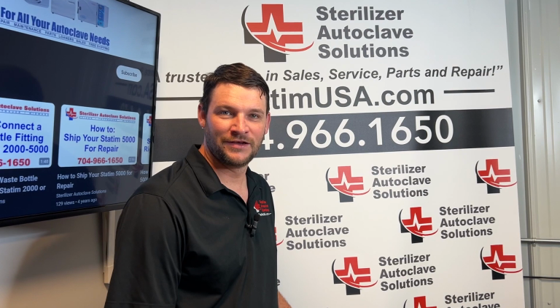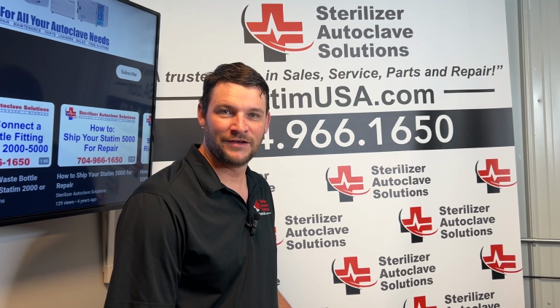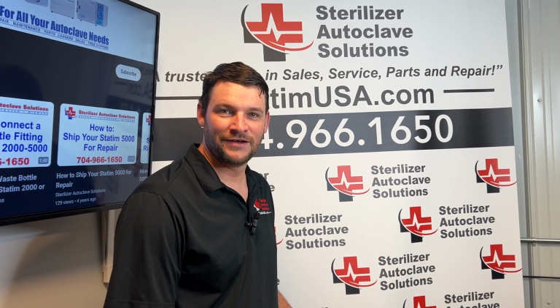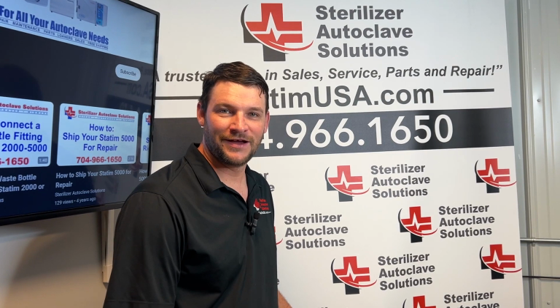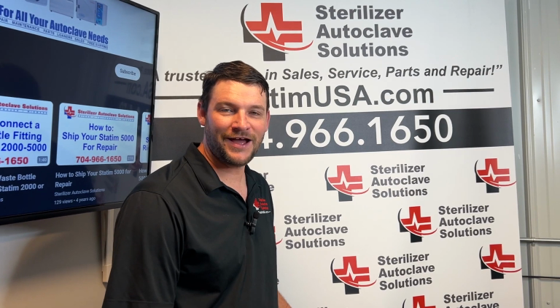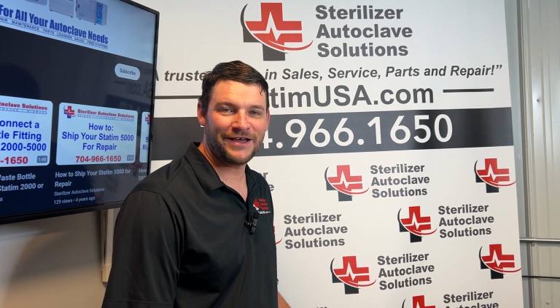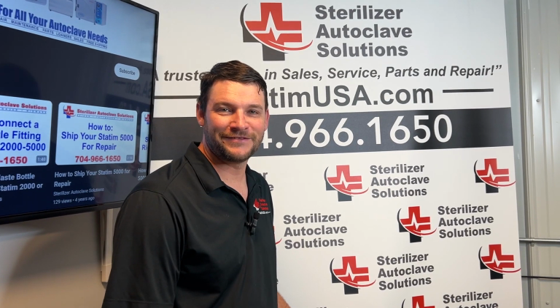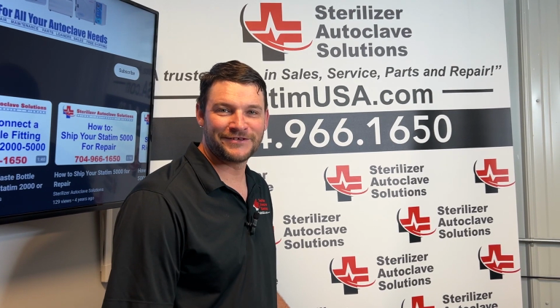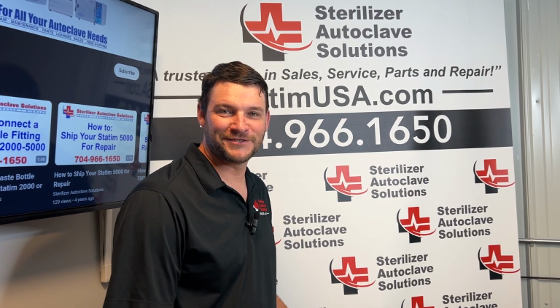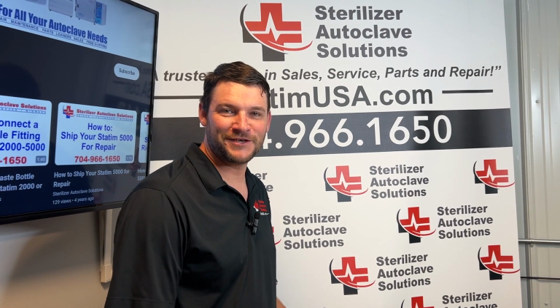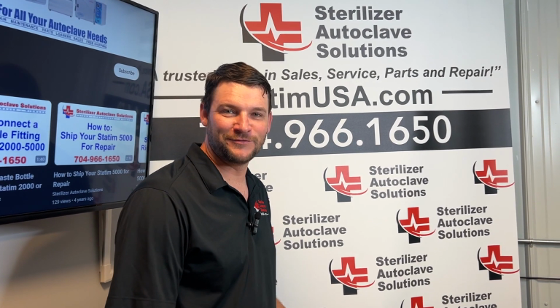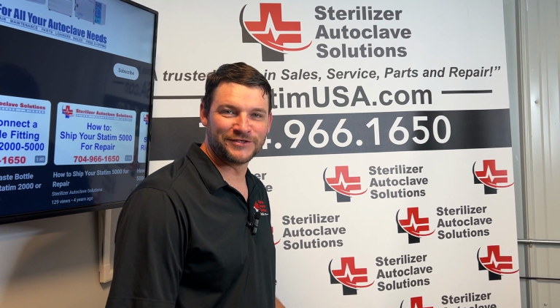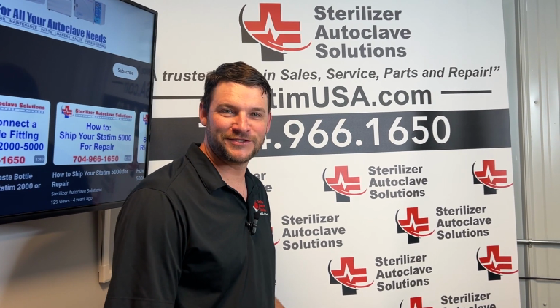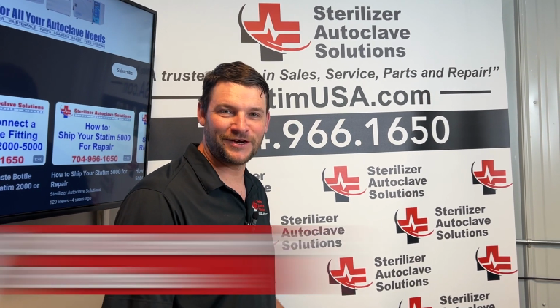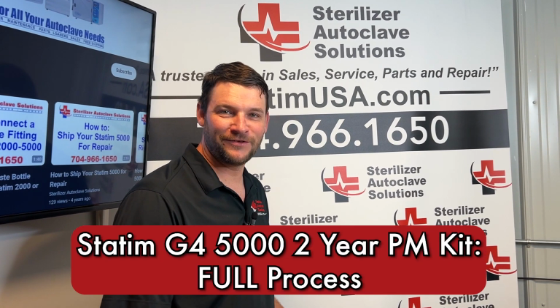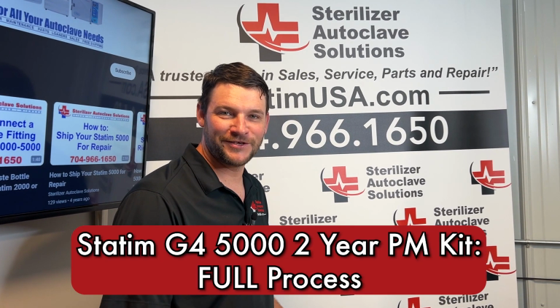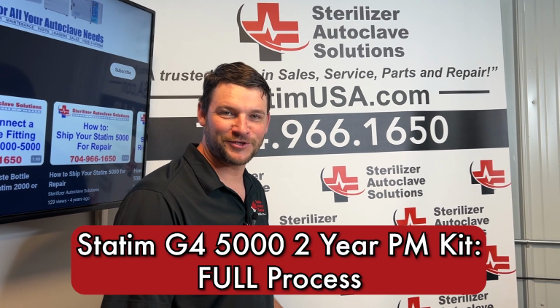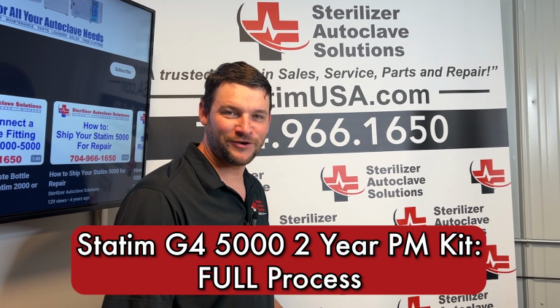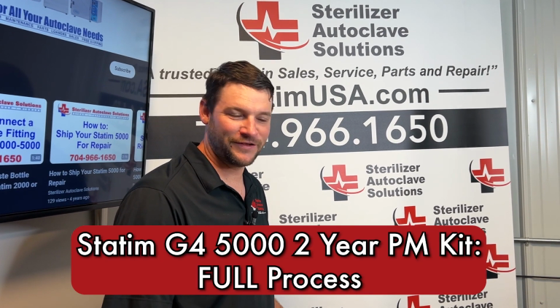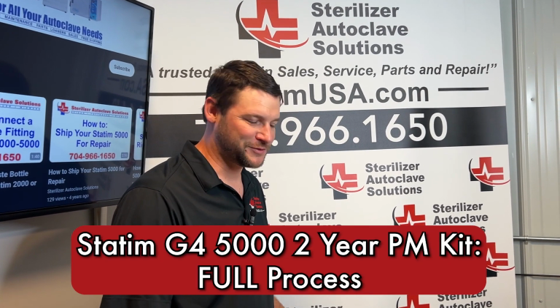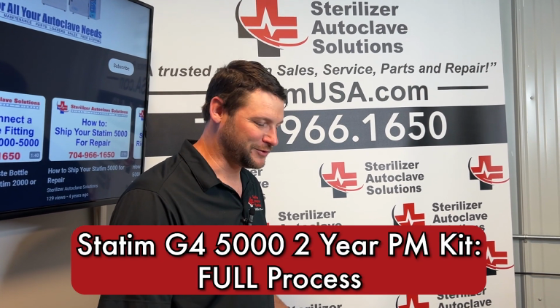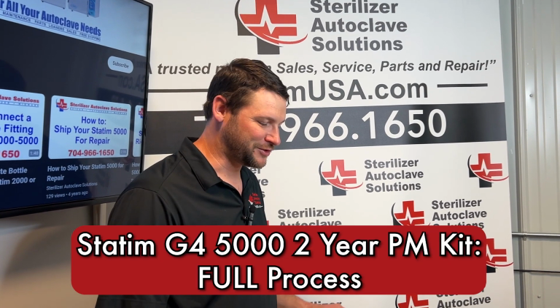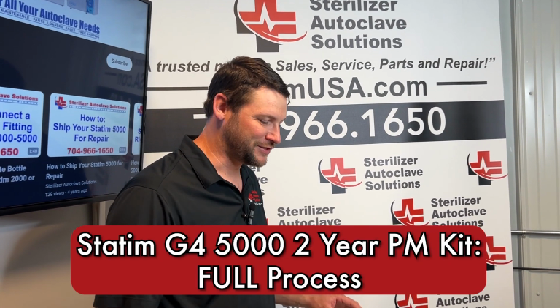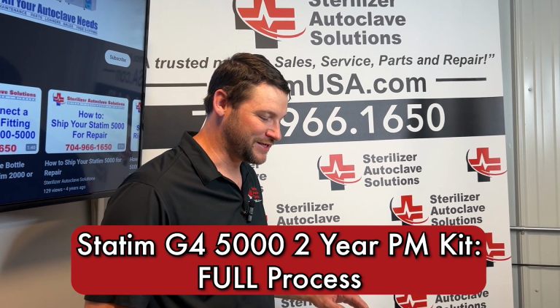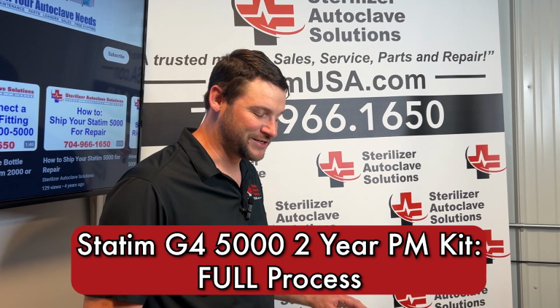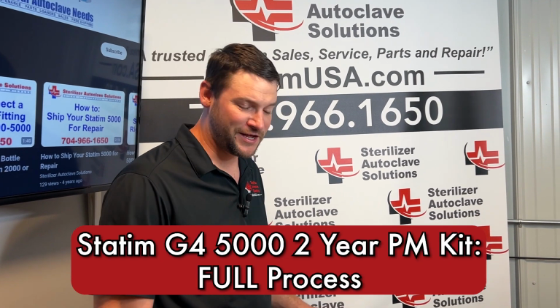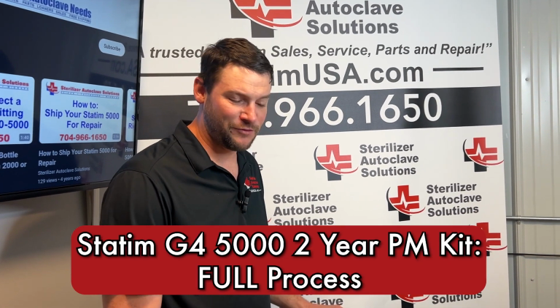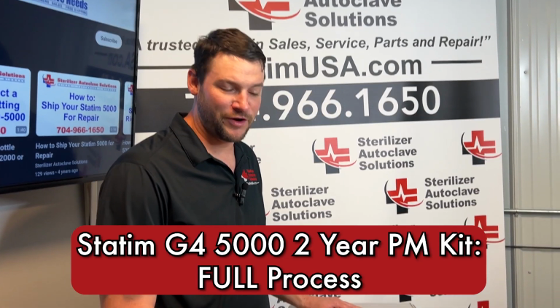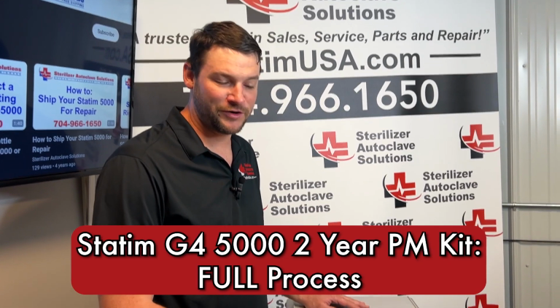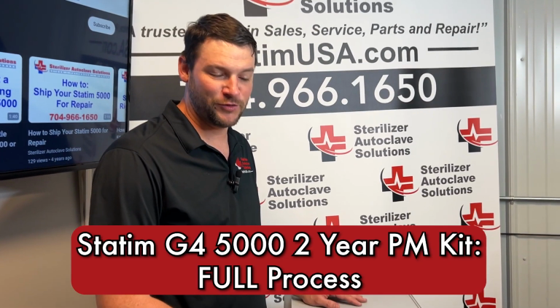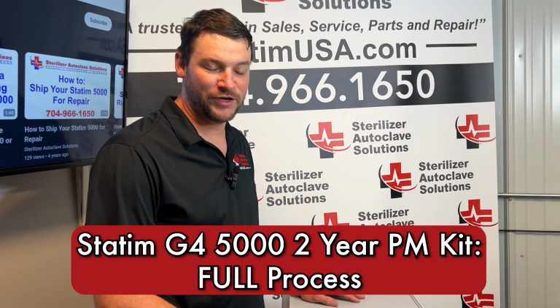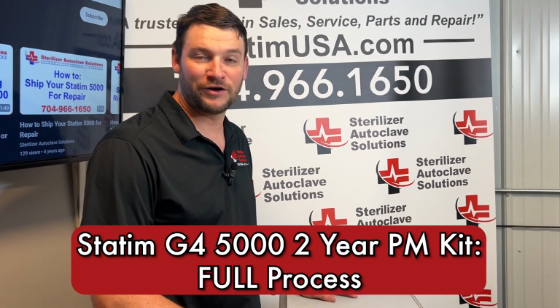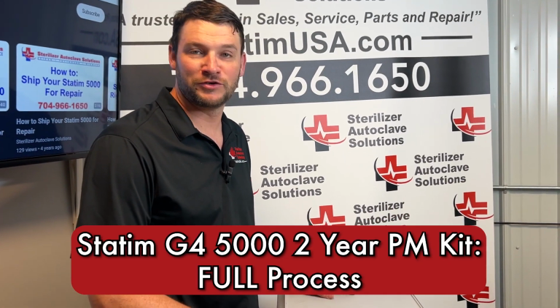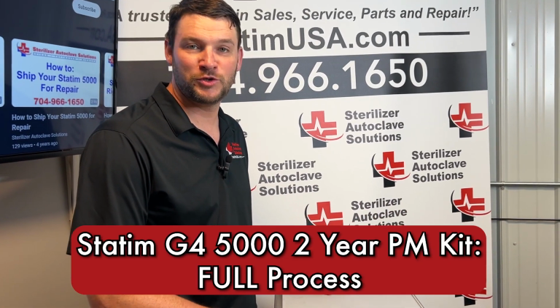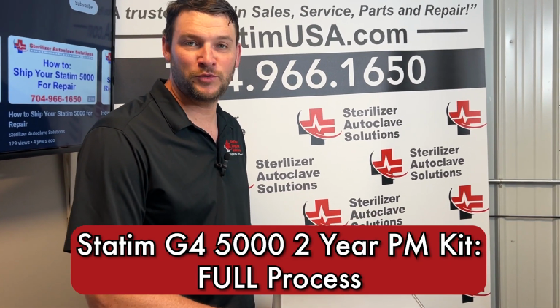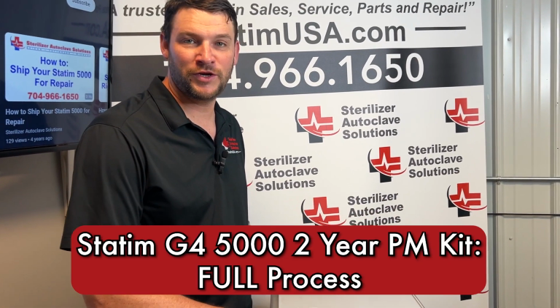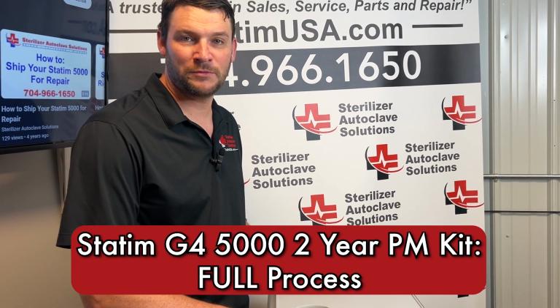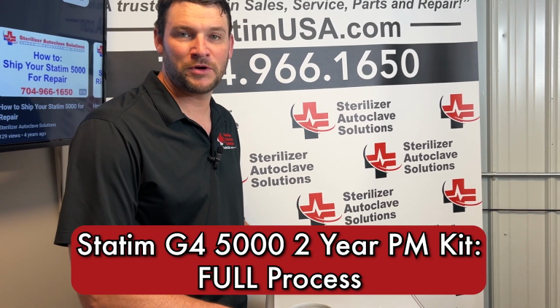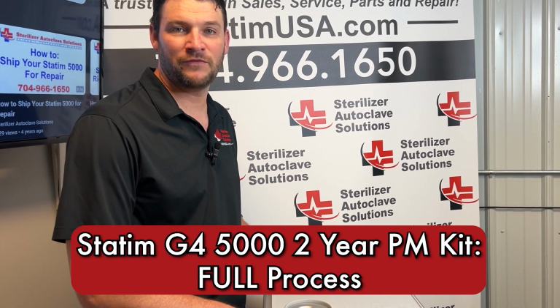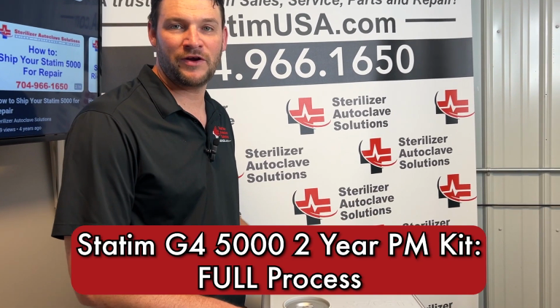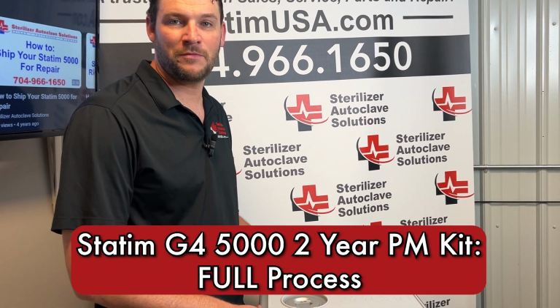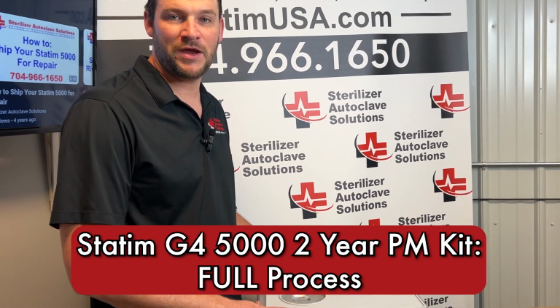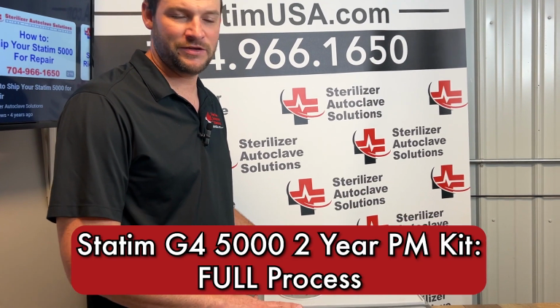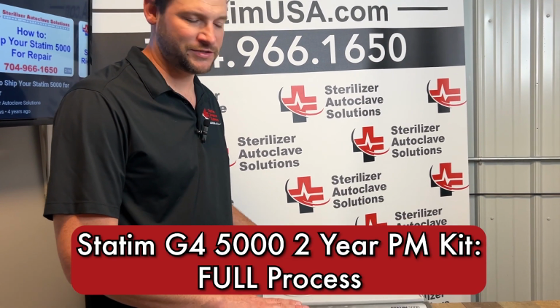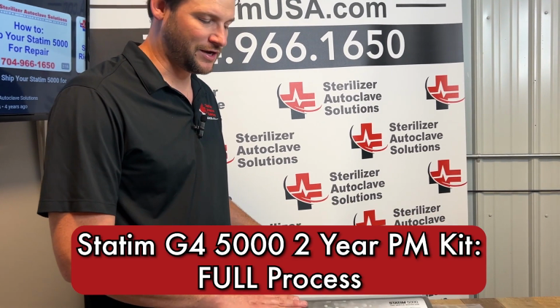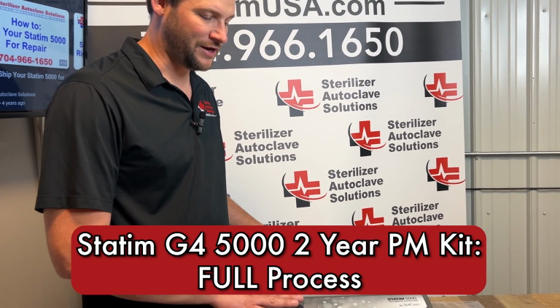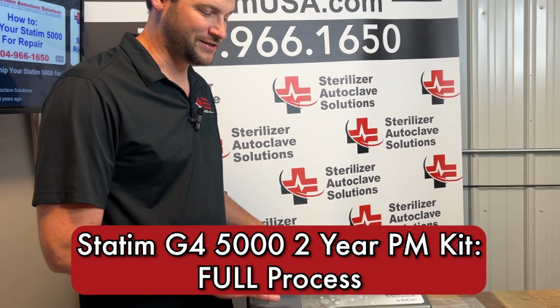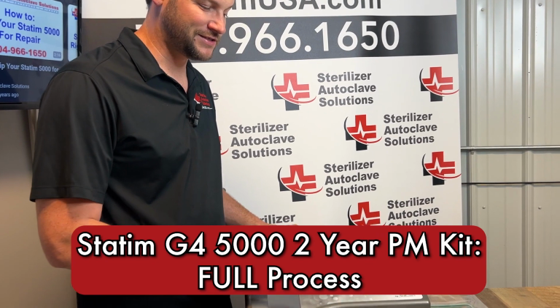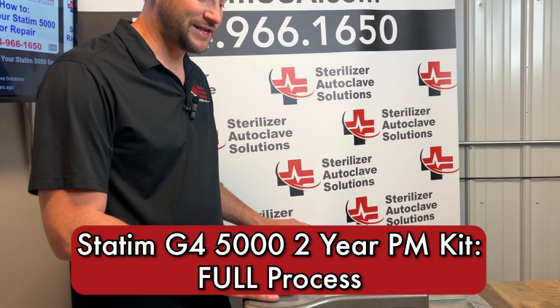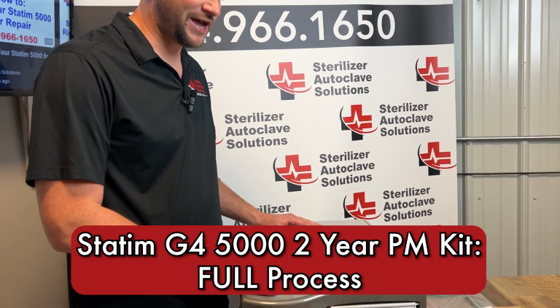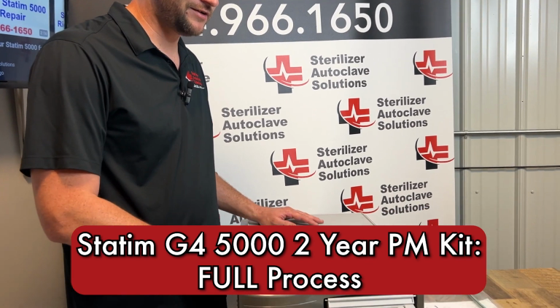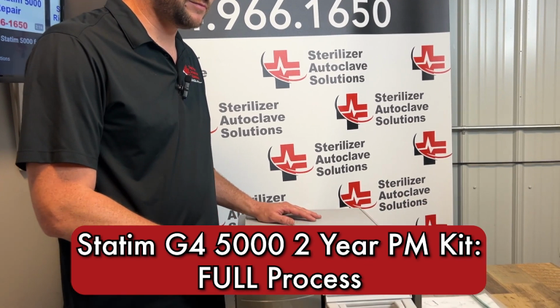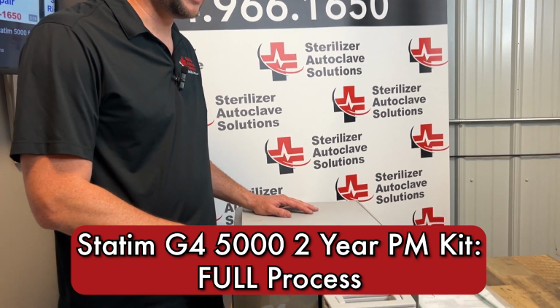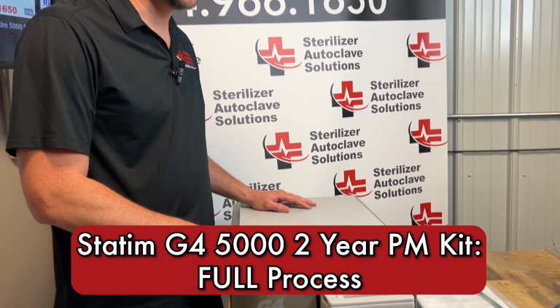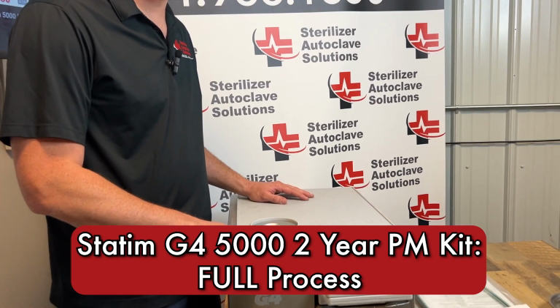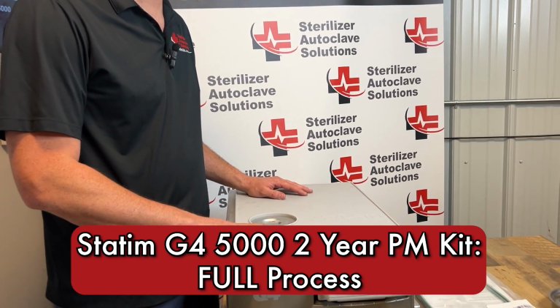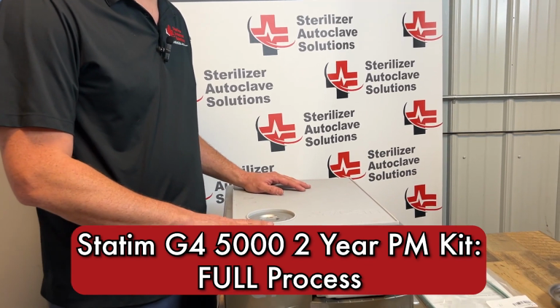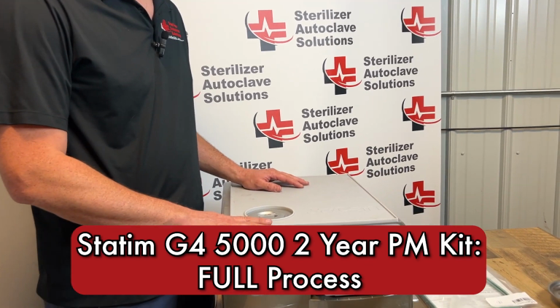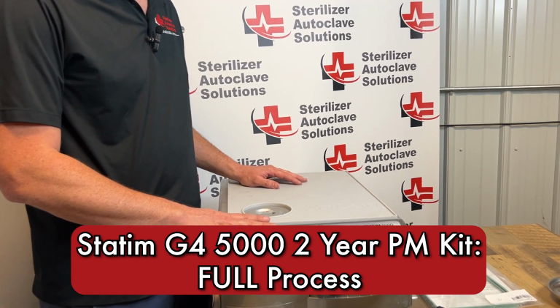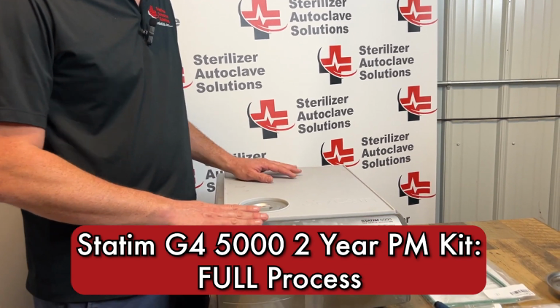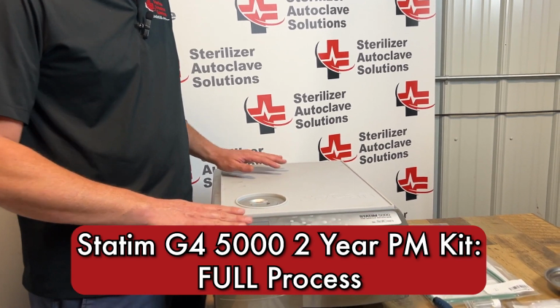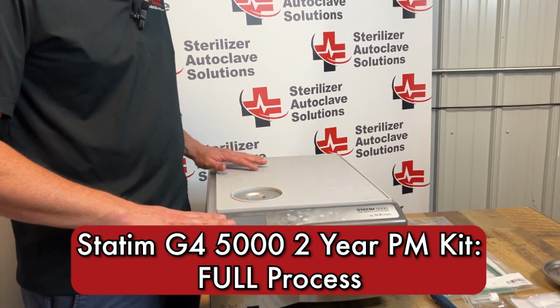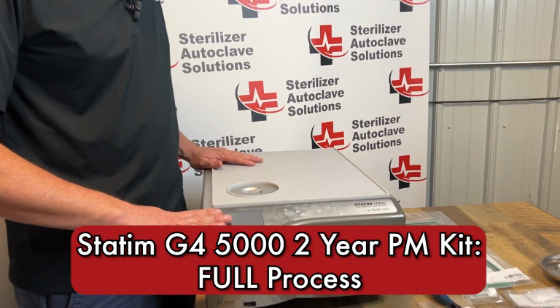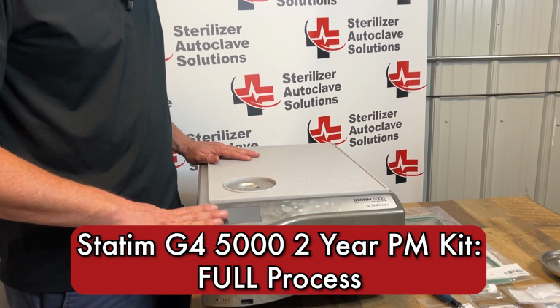Hi, this is Ian with Sterilizer Autoplayer Solutions and today we are doing our two-year preventative maintenance on a STATUM G4 5000.